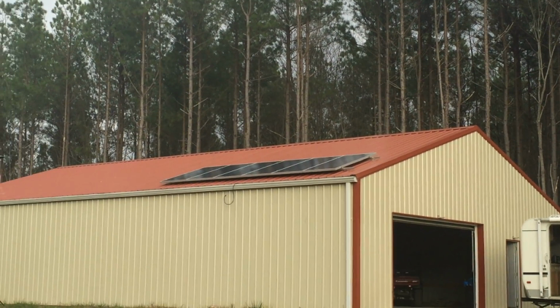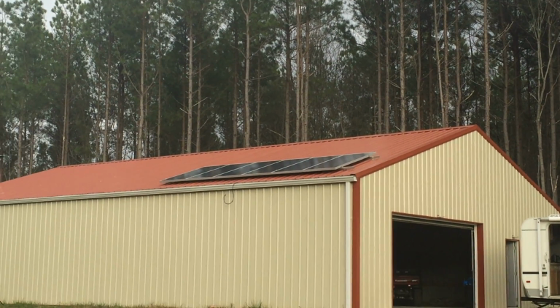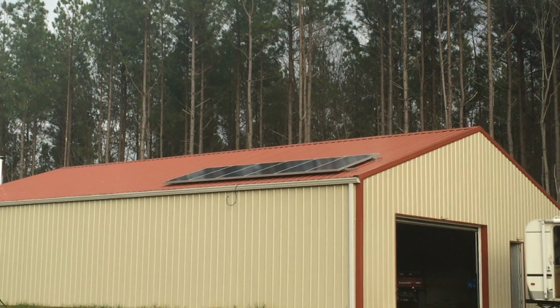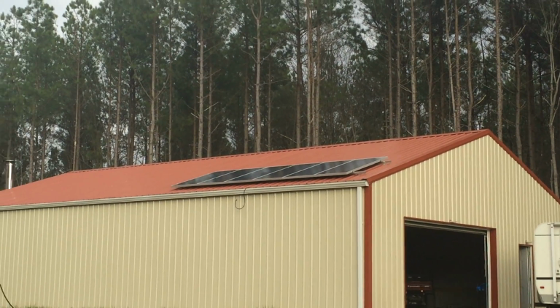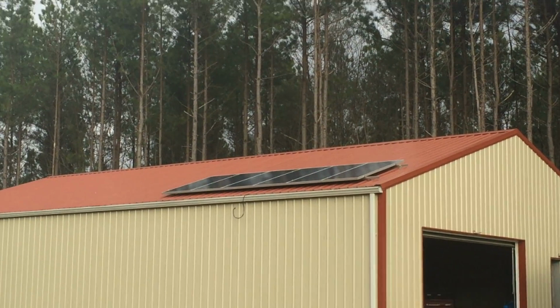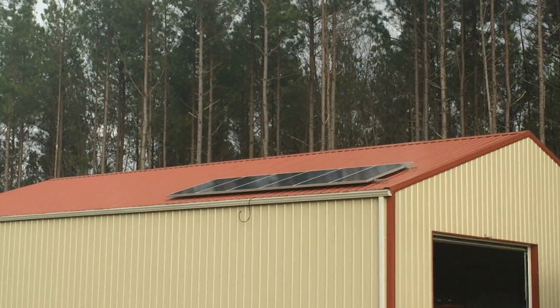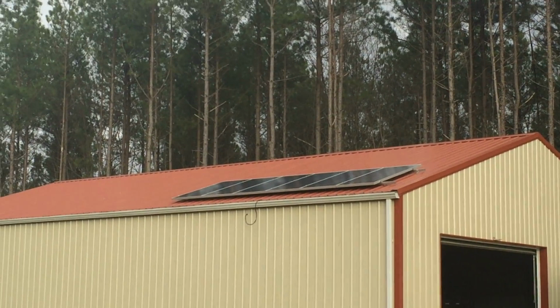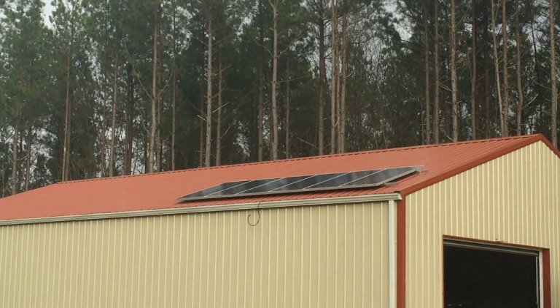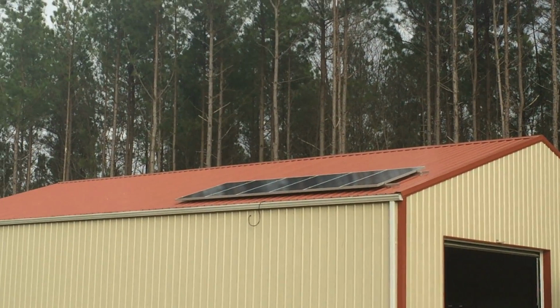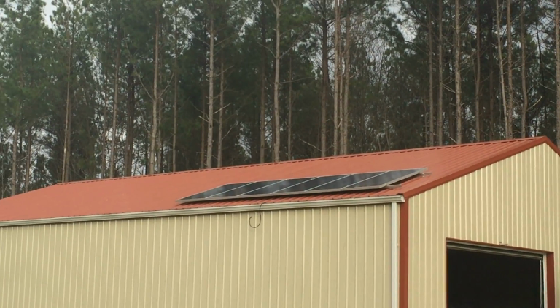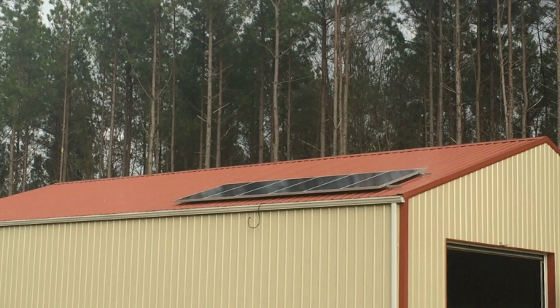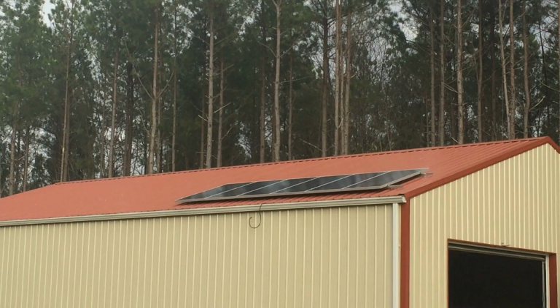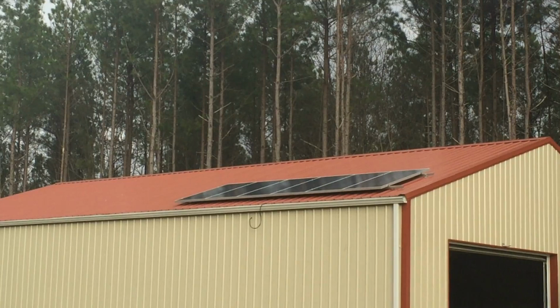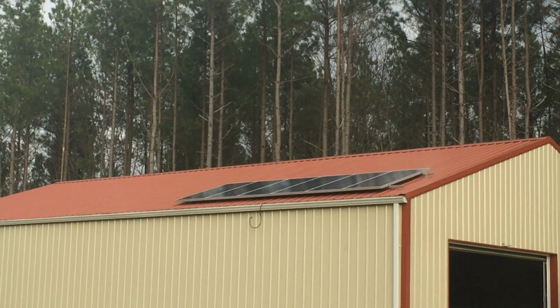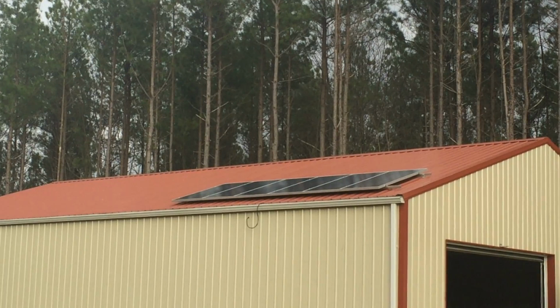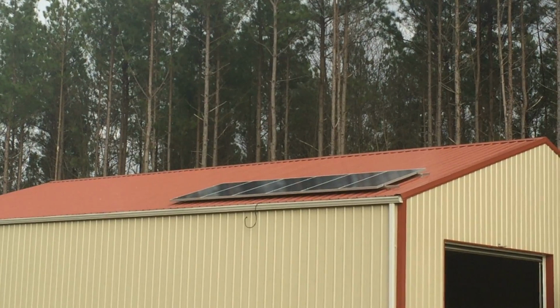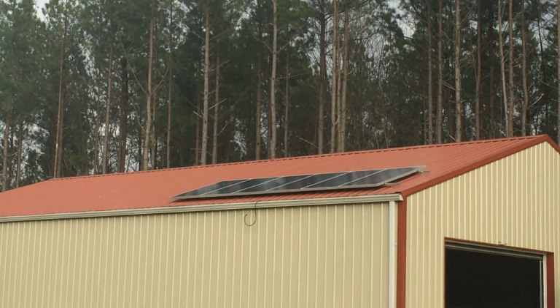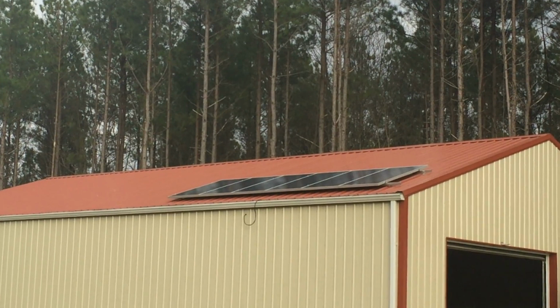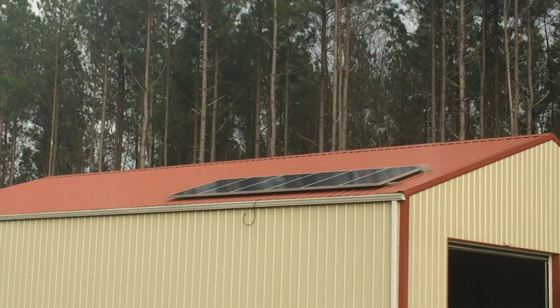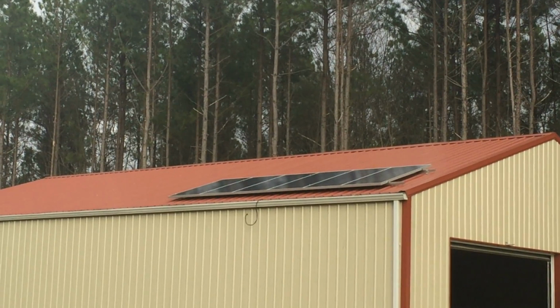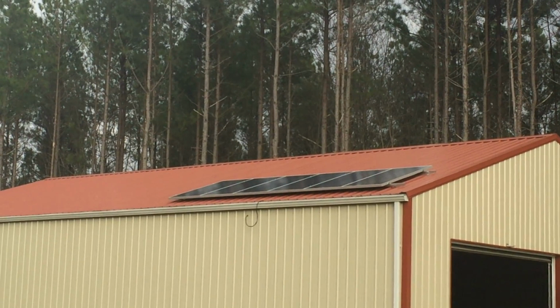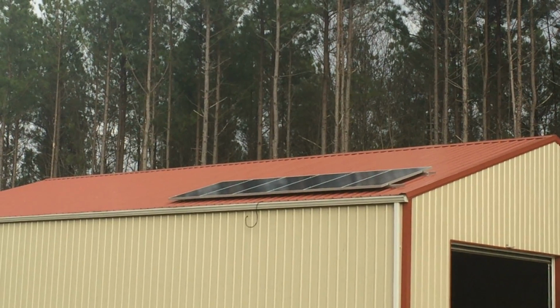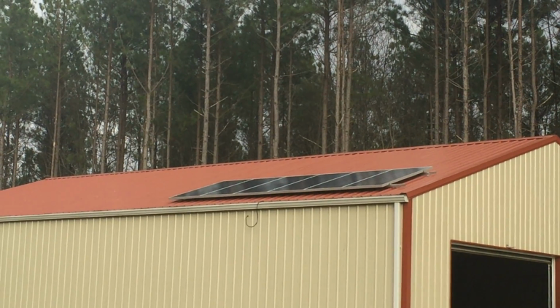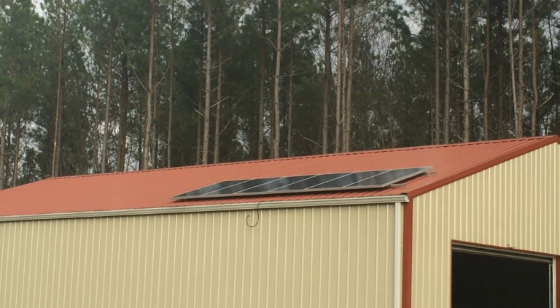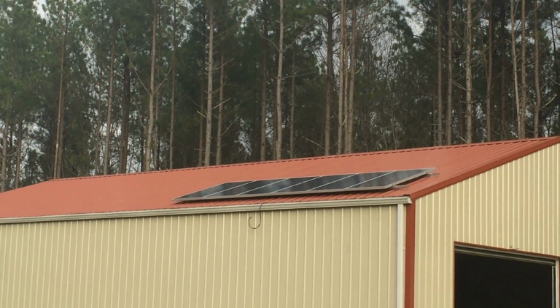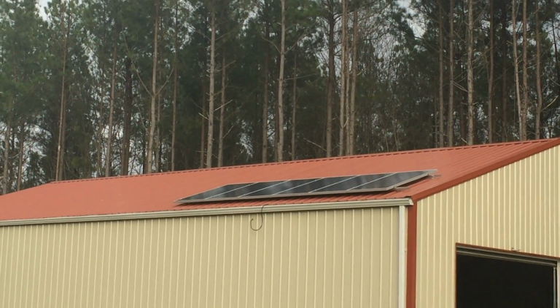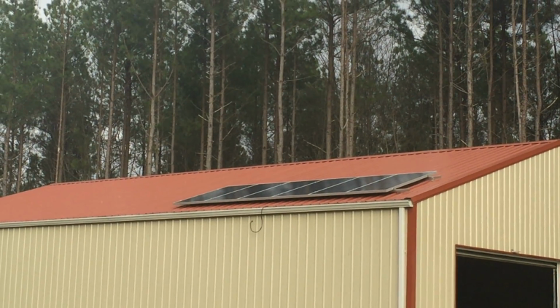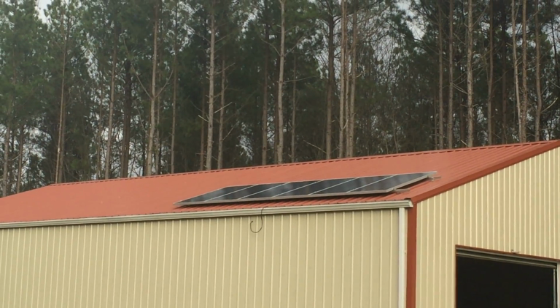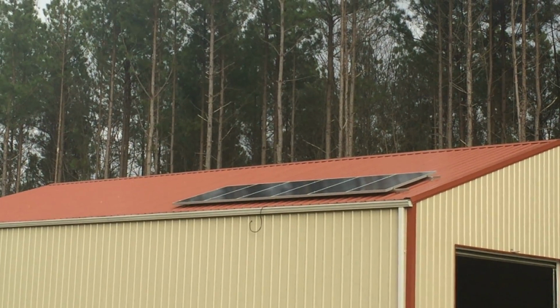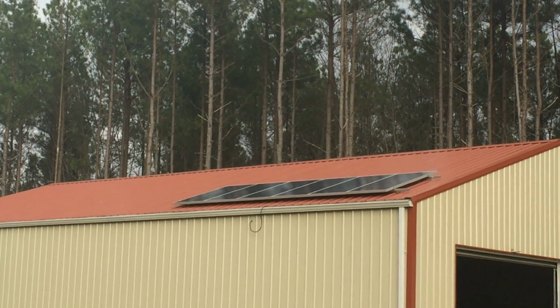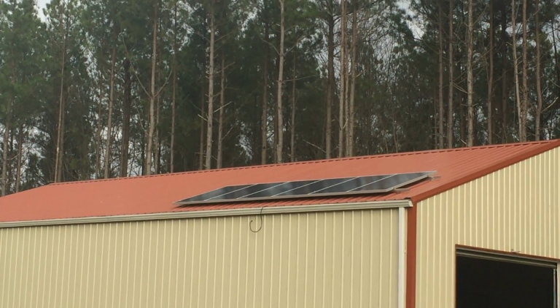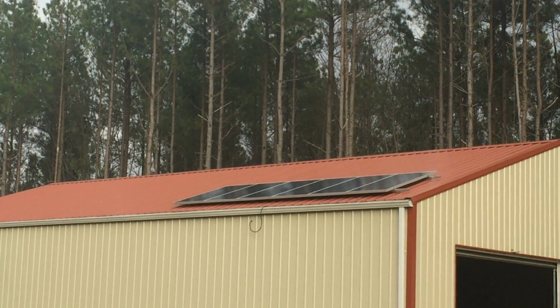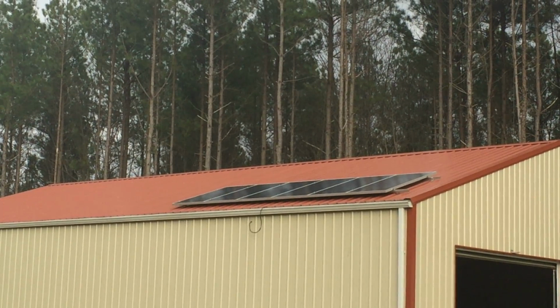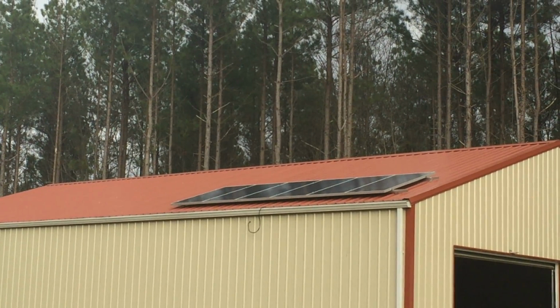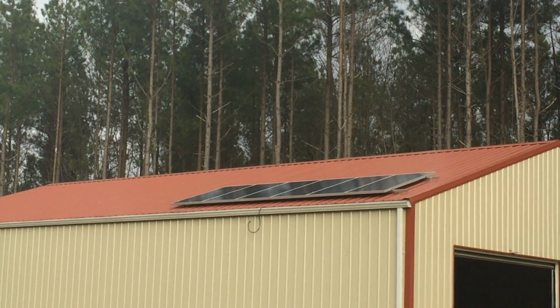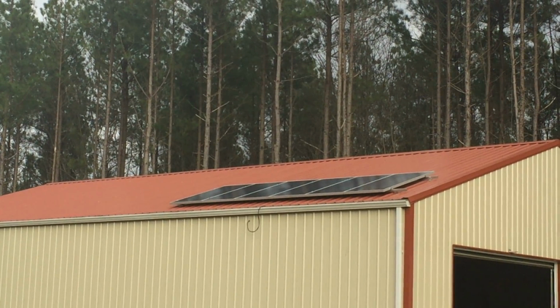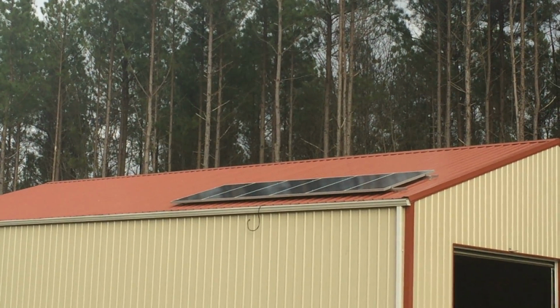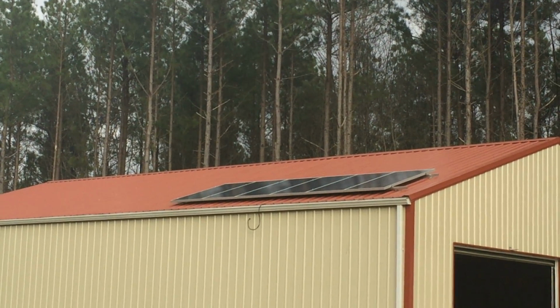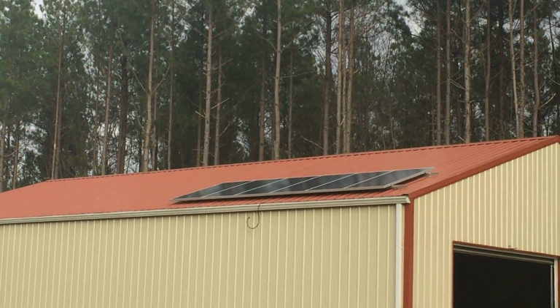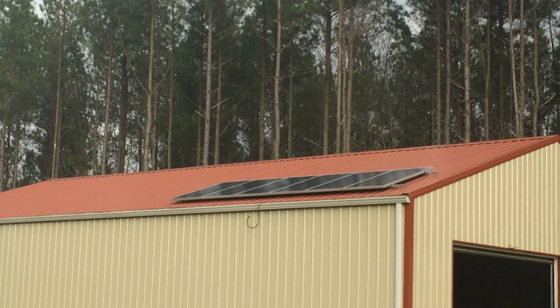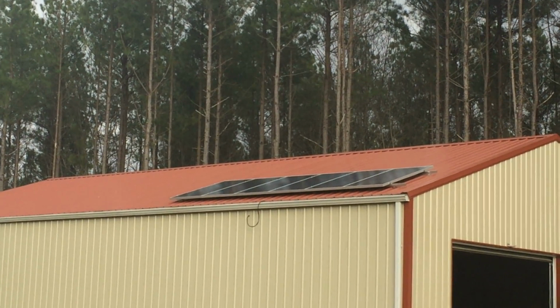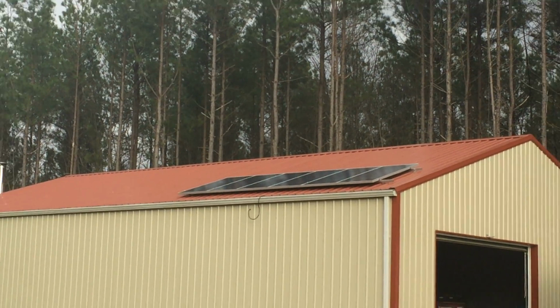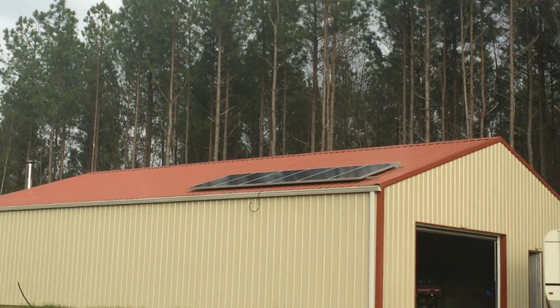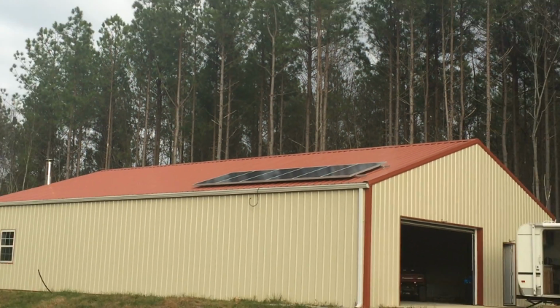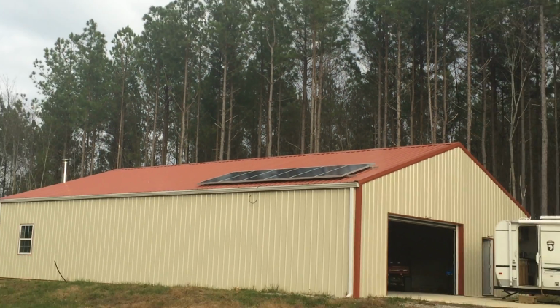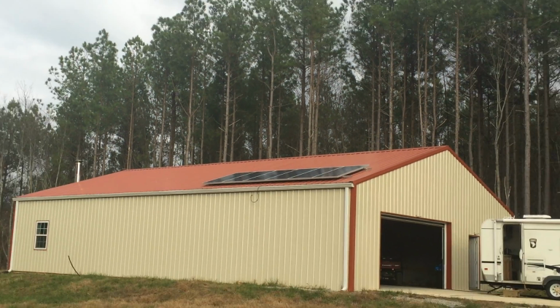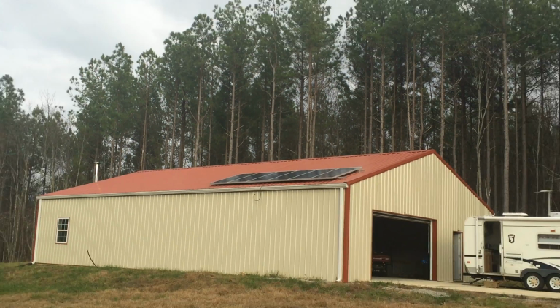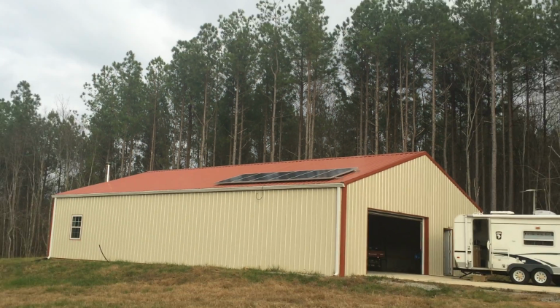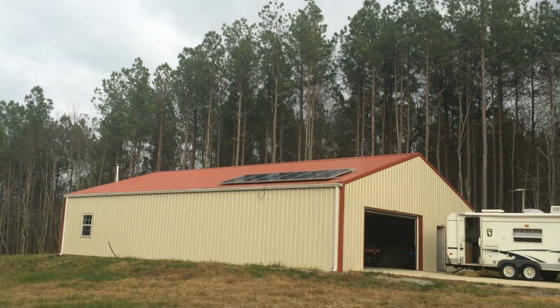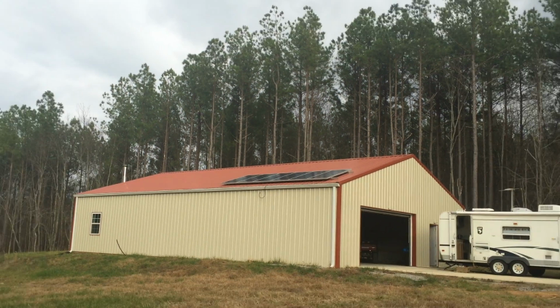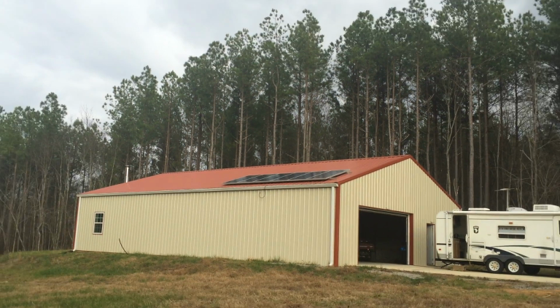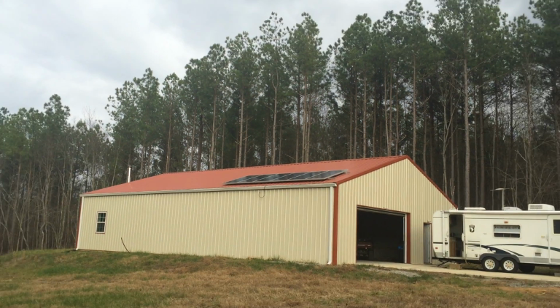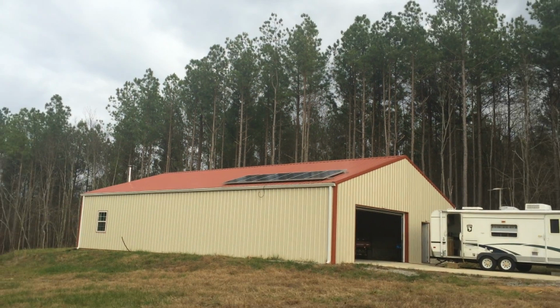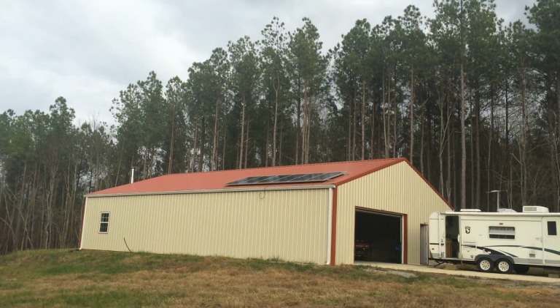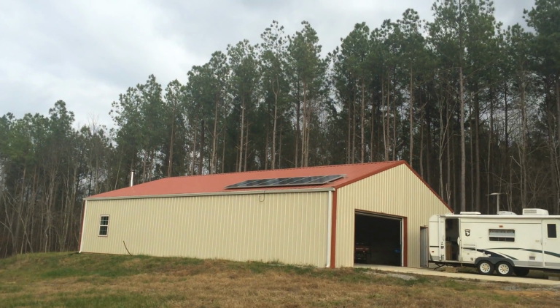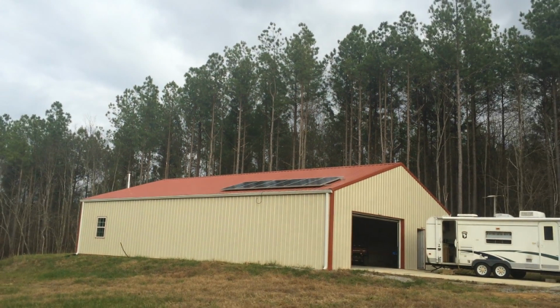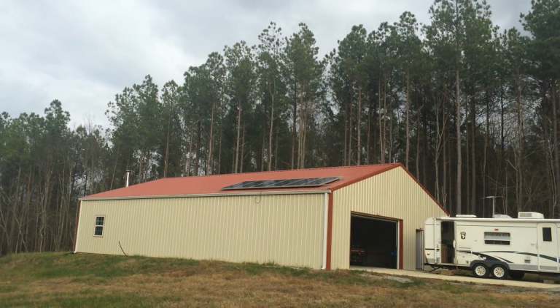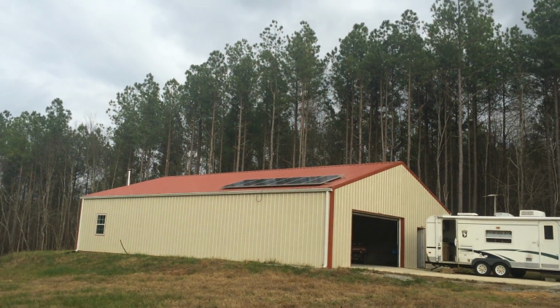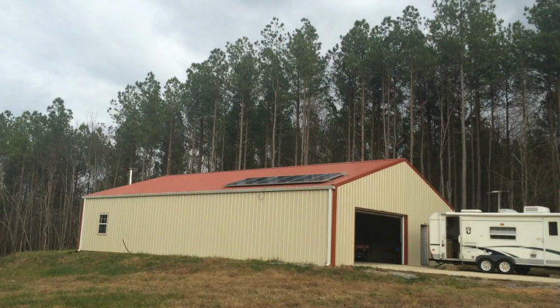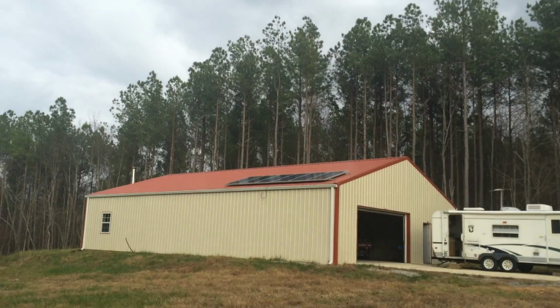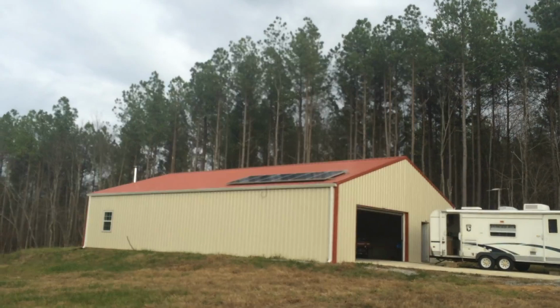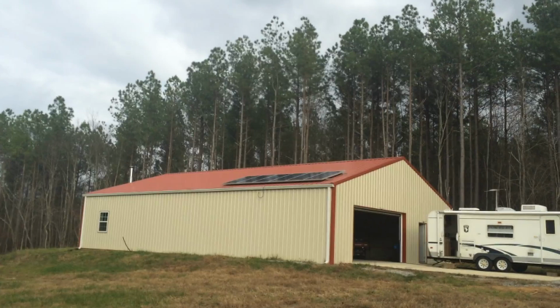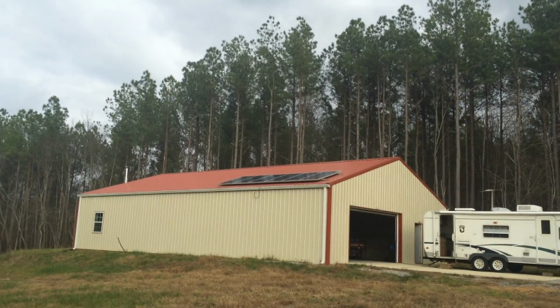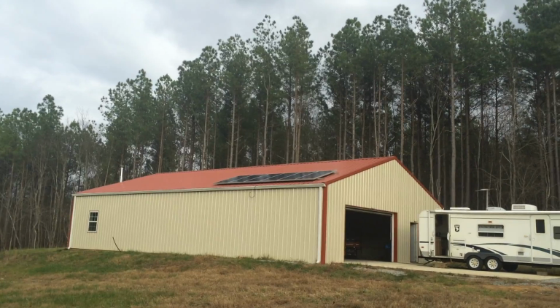That's 1800 watts of solar panels. Even though it's a cloudy day, they're producing about 300 watts.